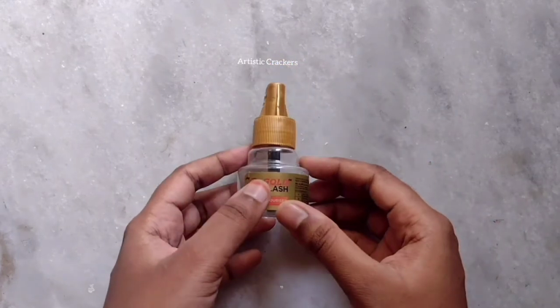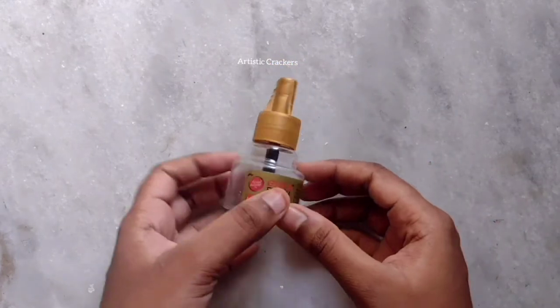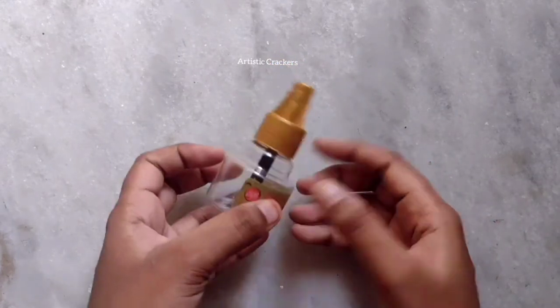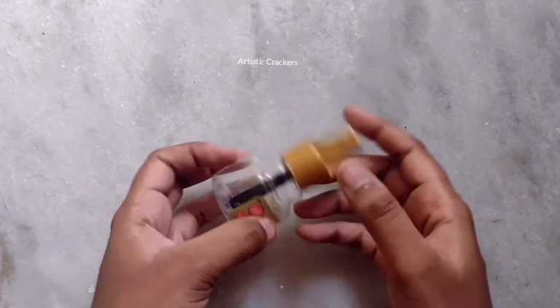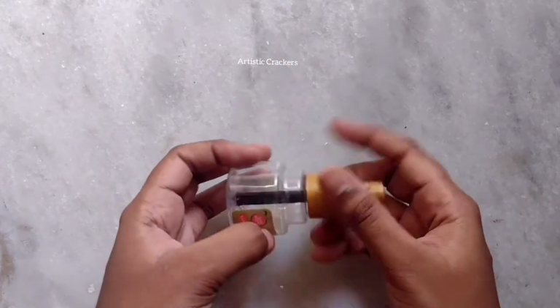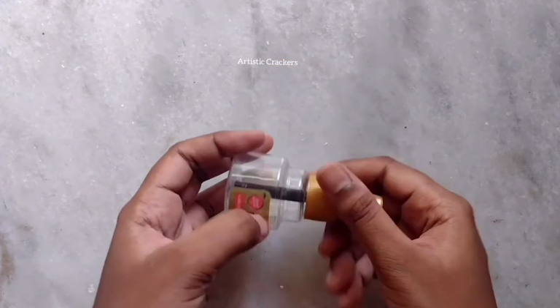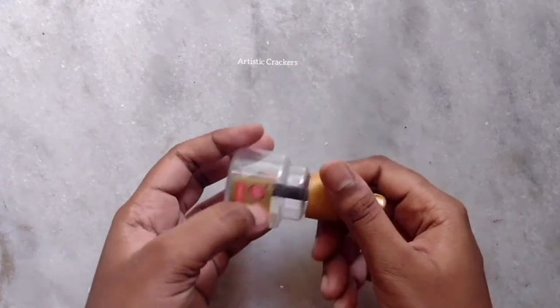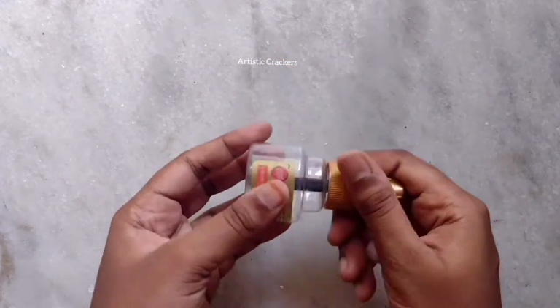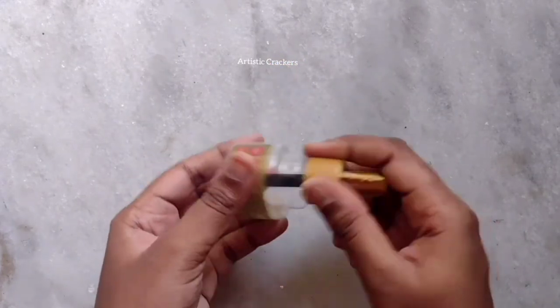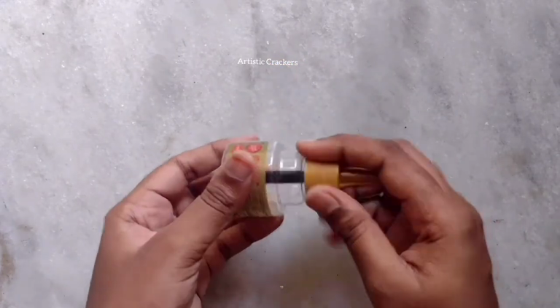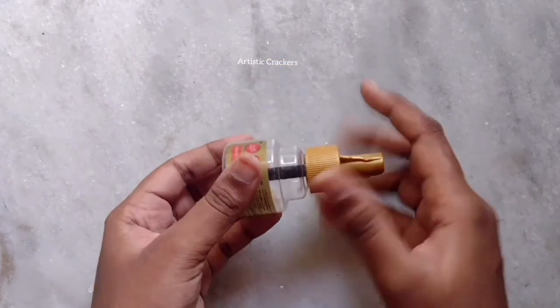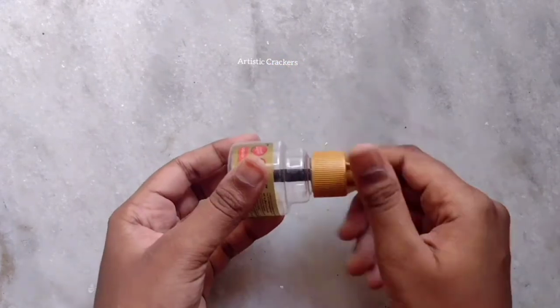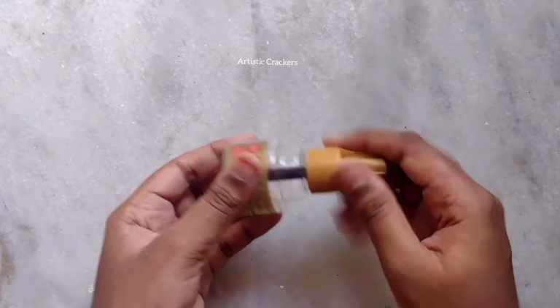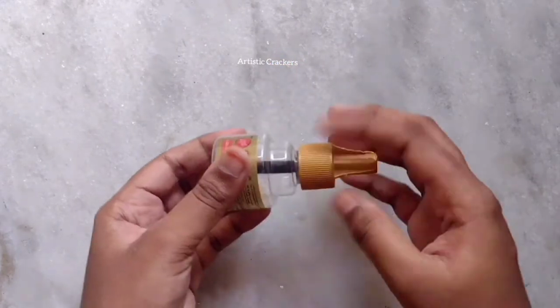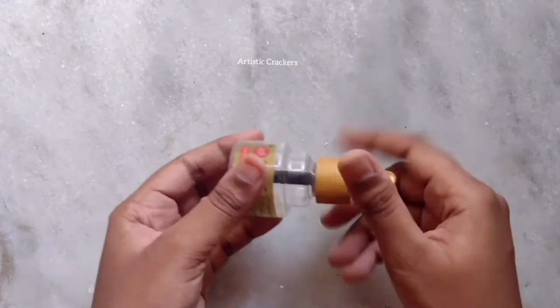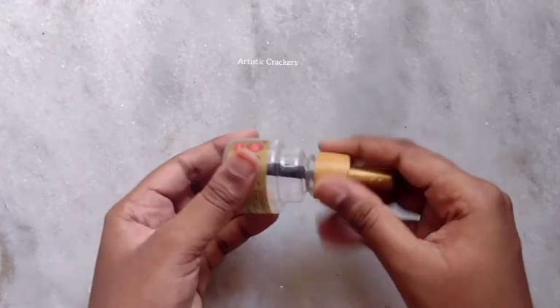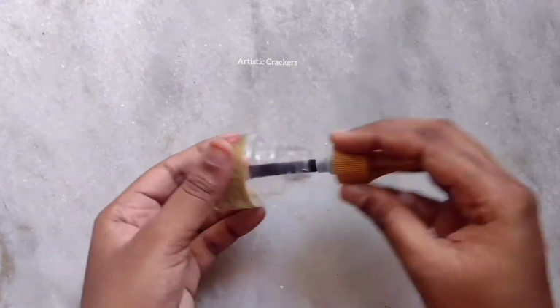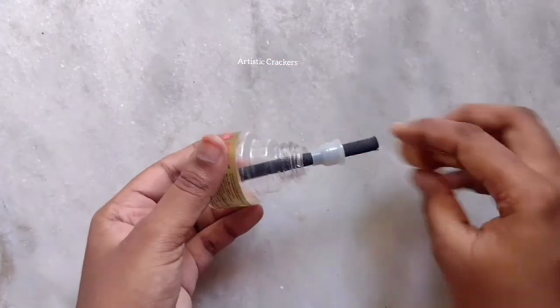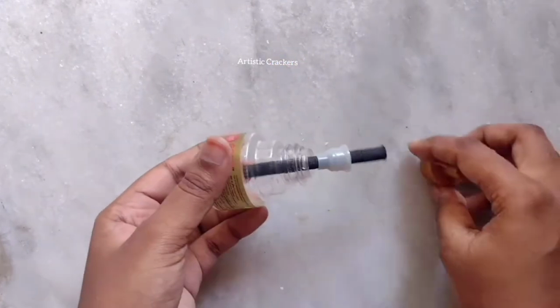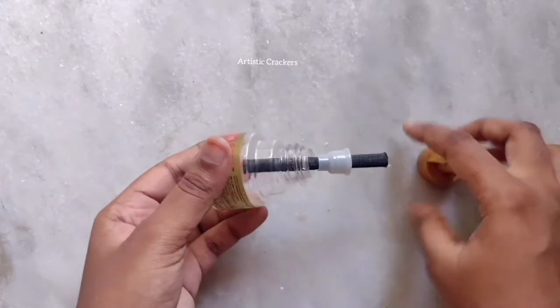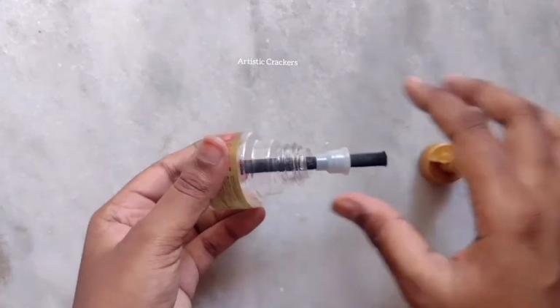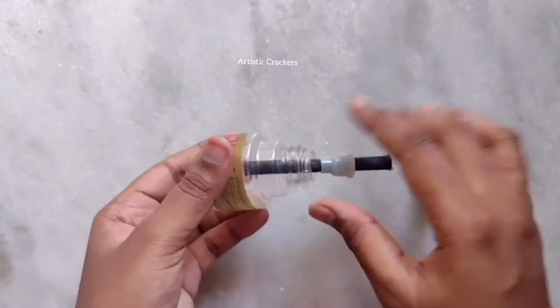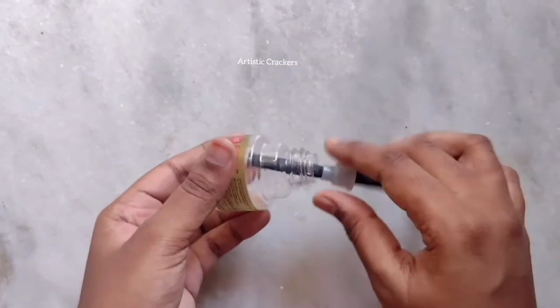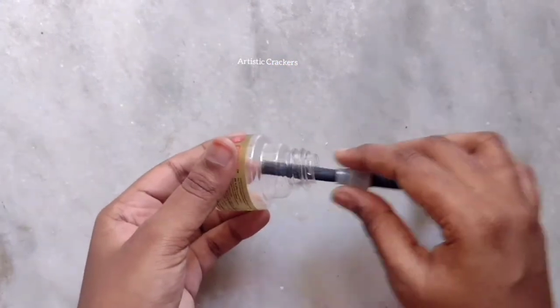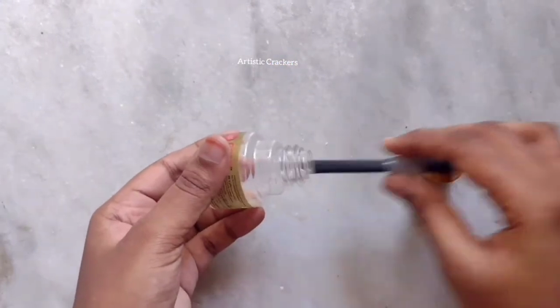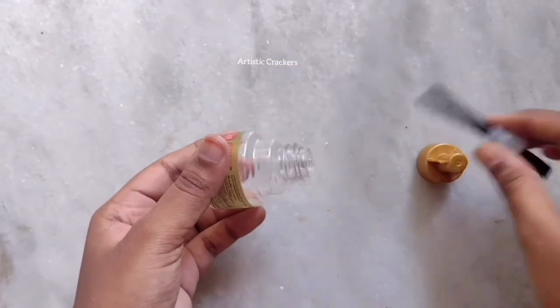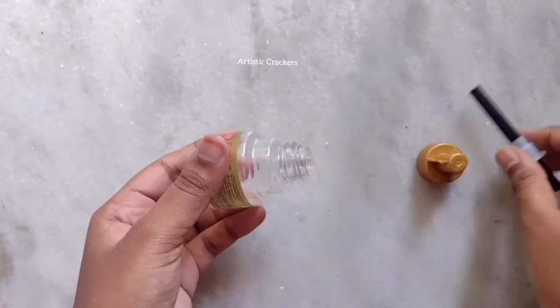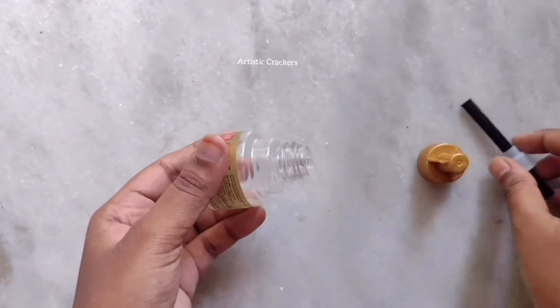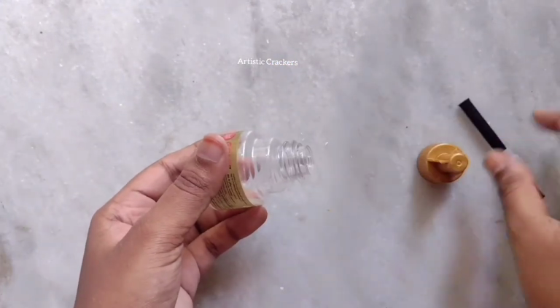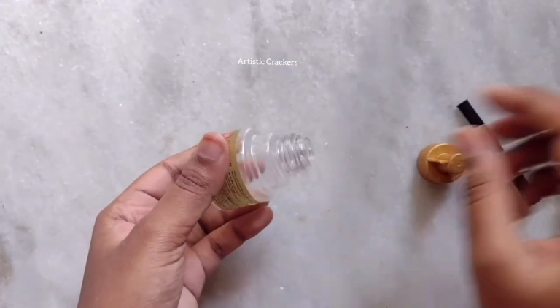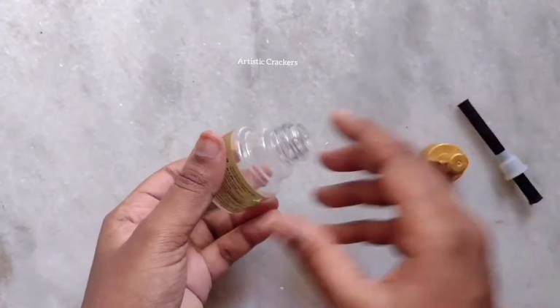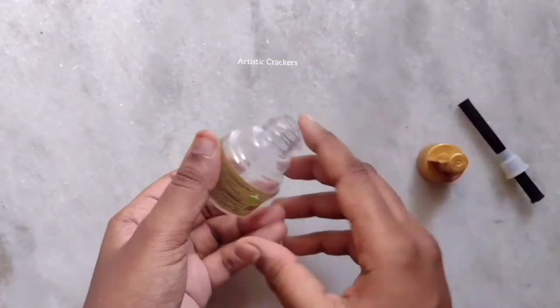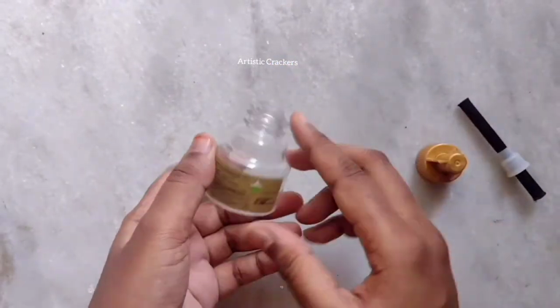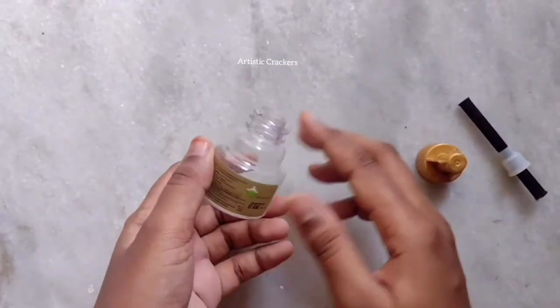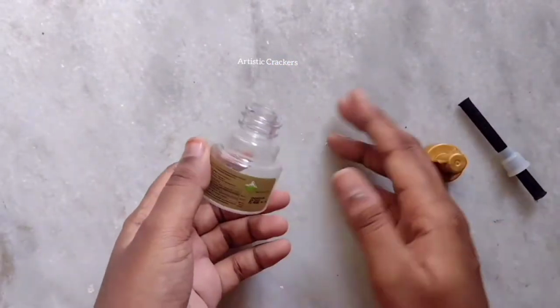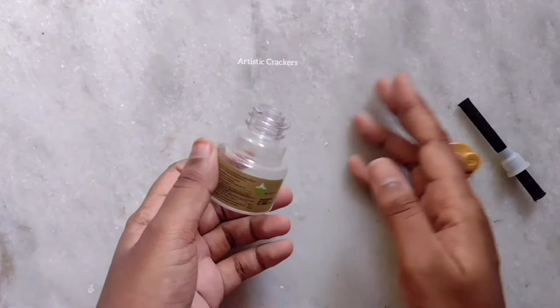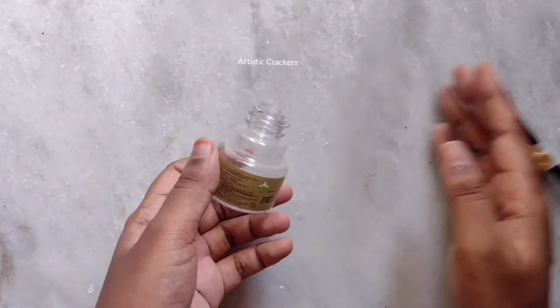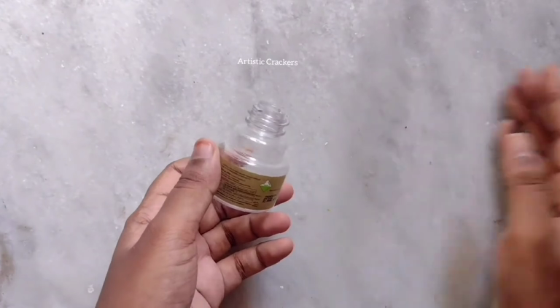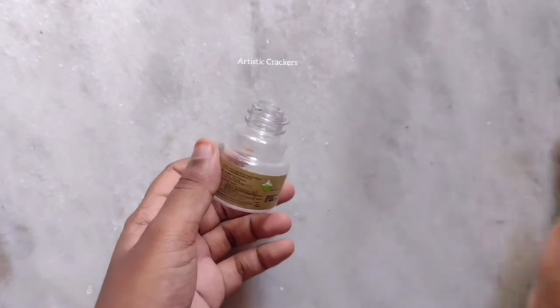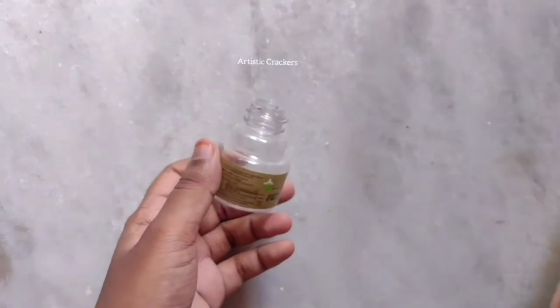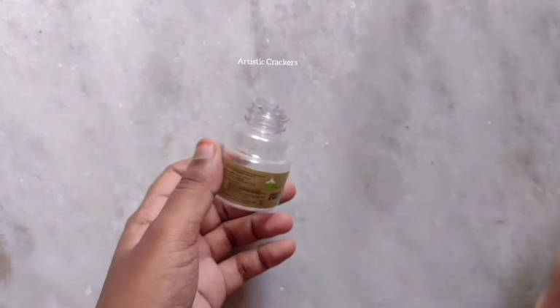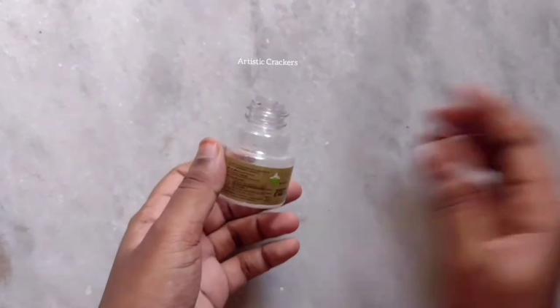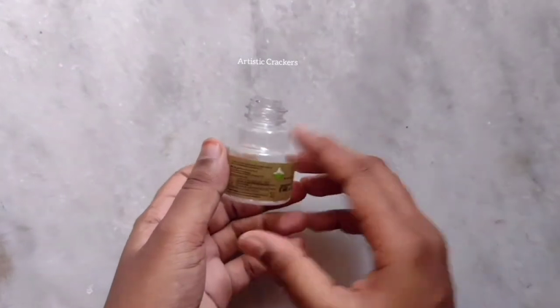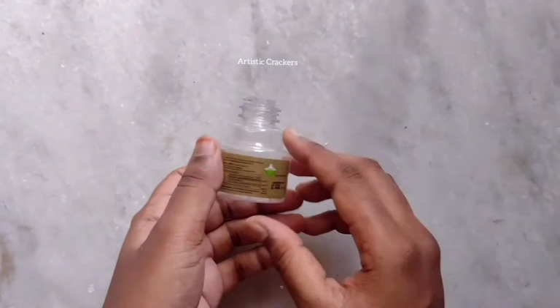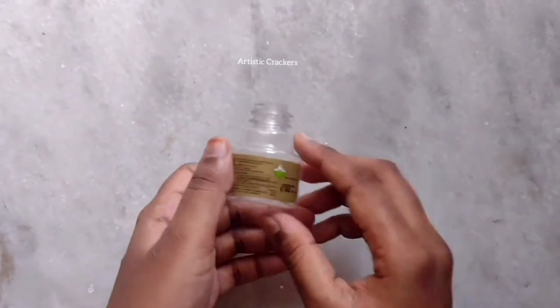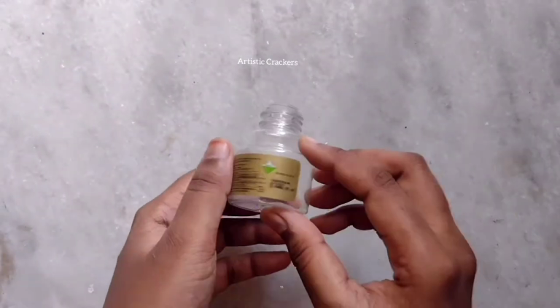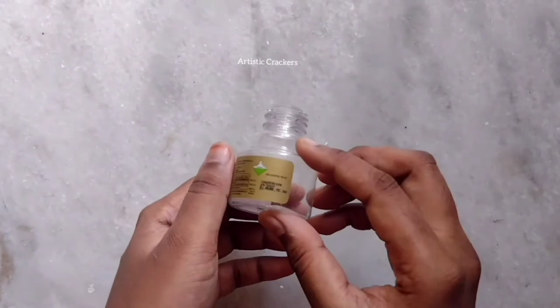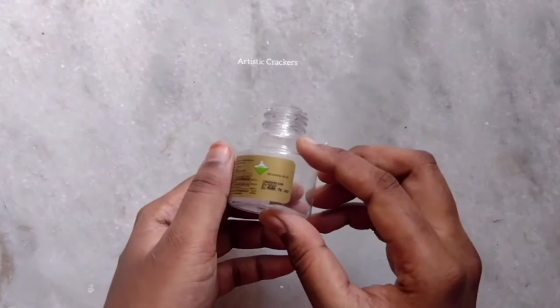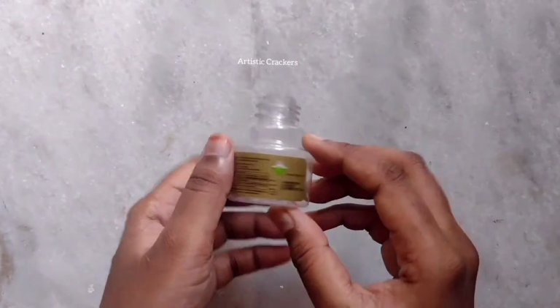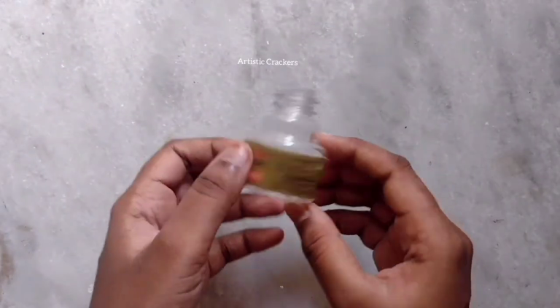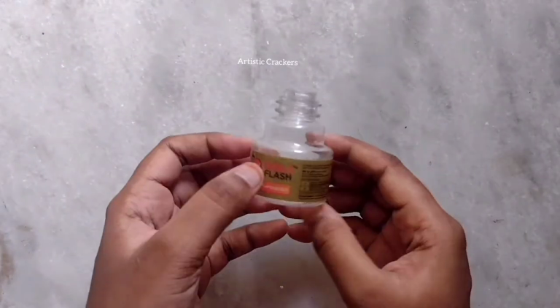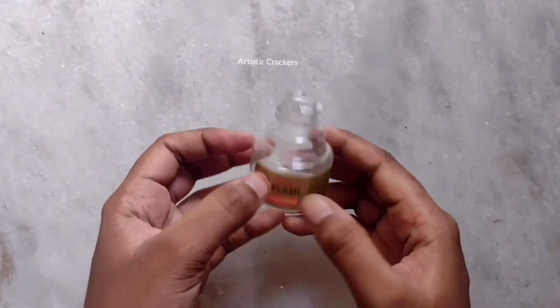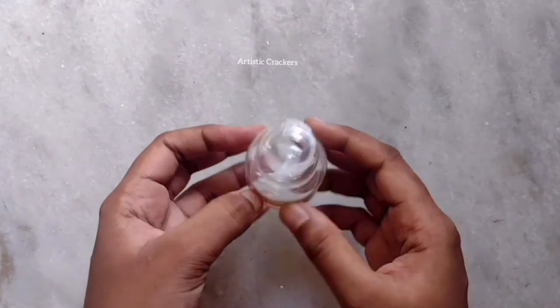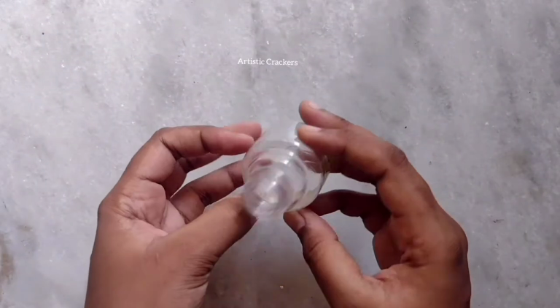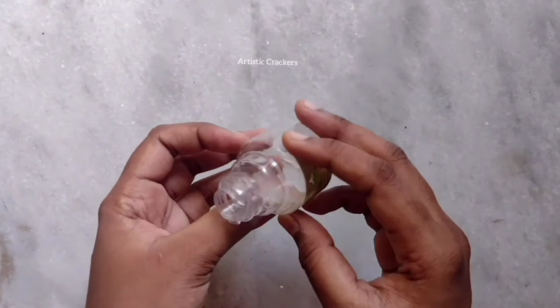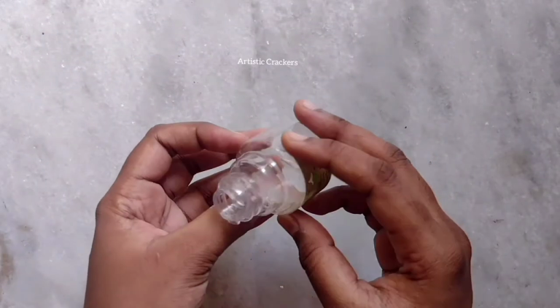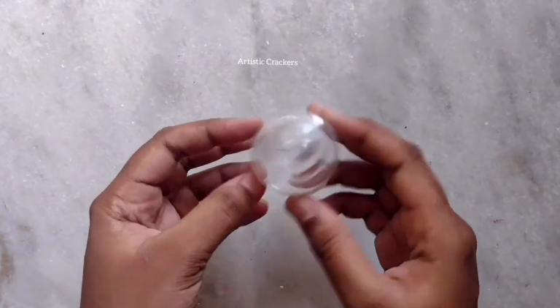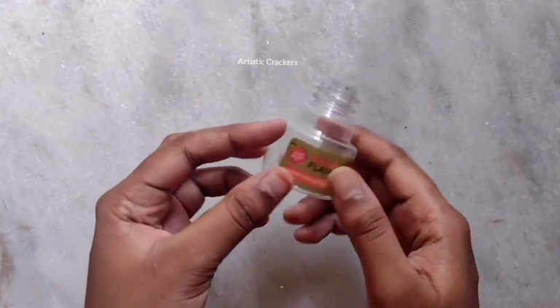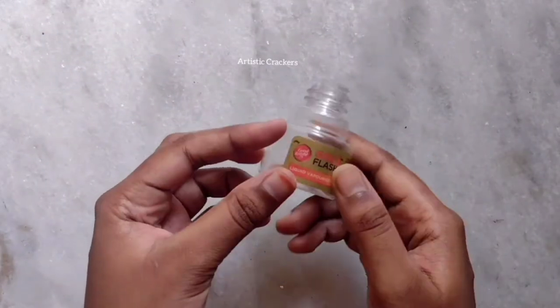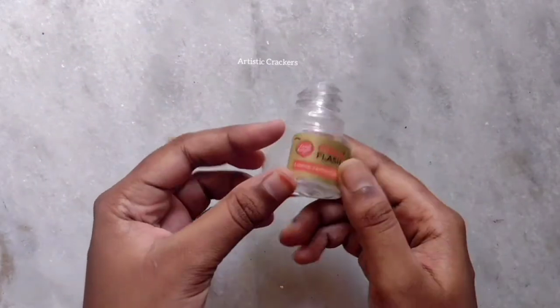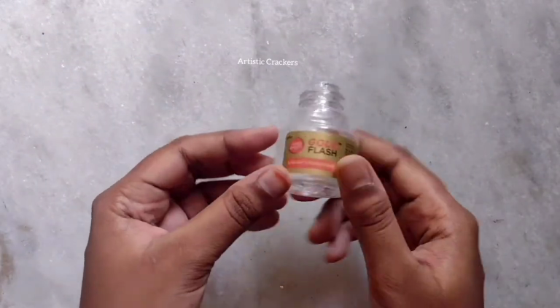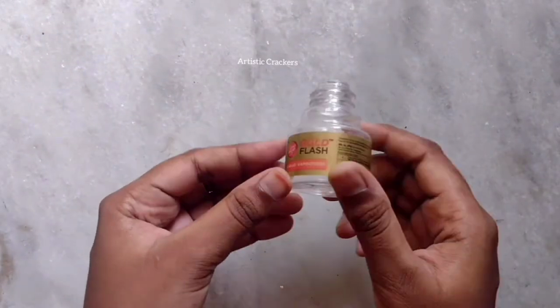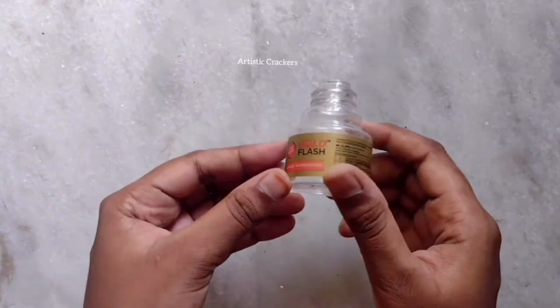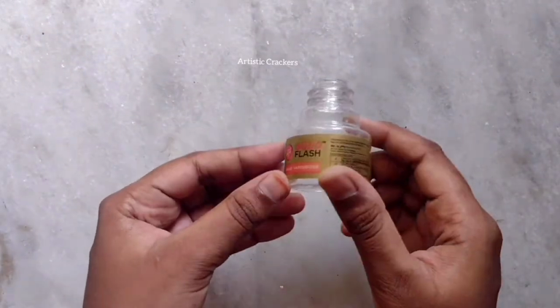I am going to use old olive bottles. There are mosquito repellent killers. I am going to use old, empty bottles.